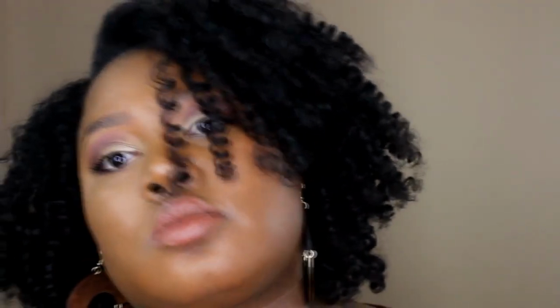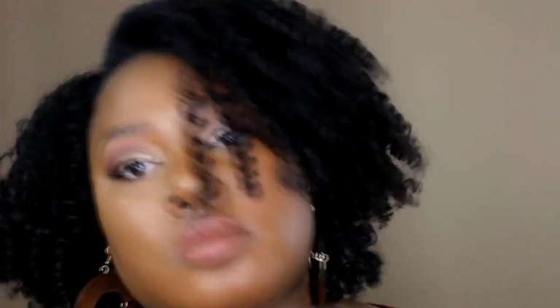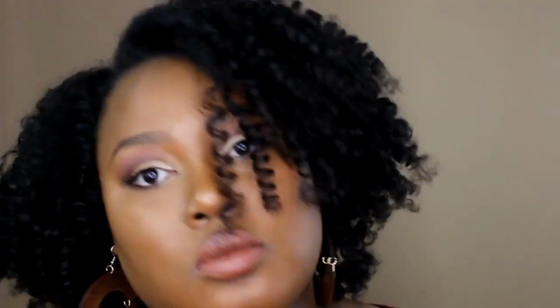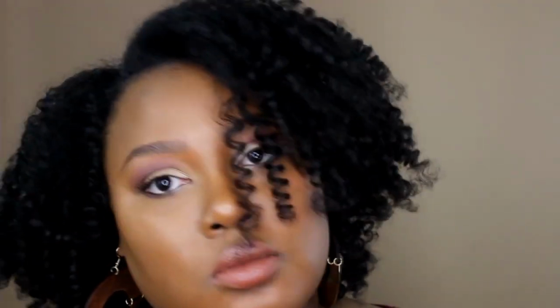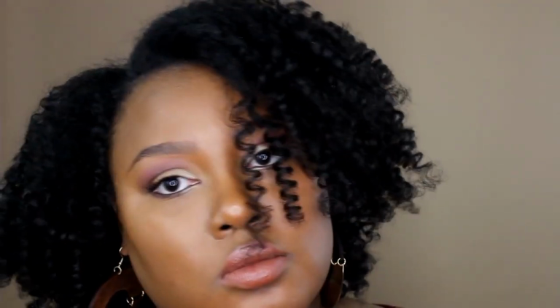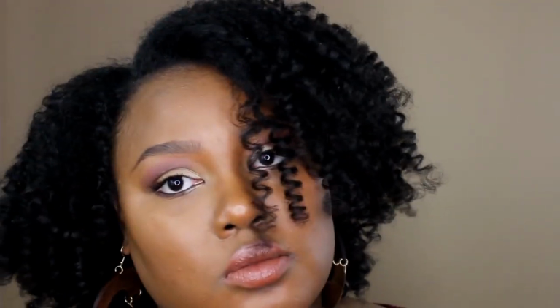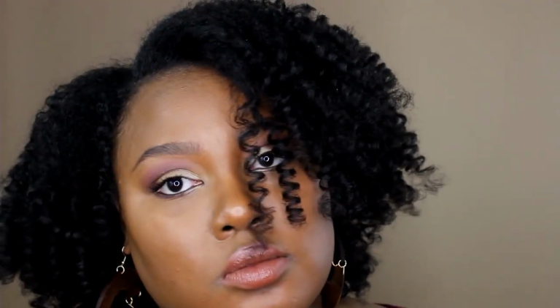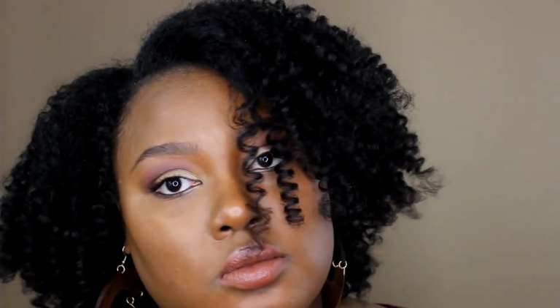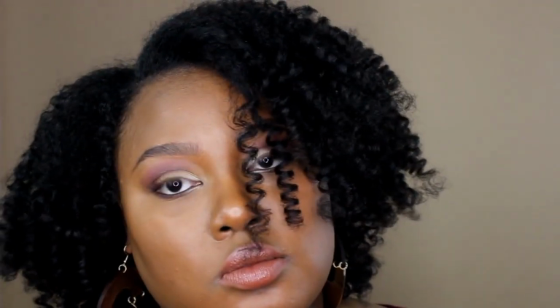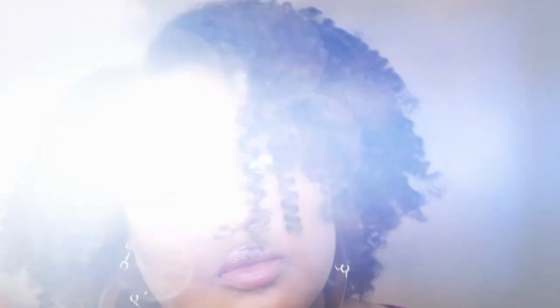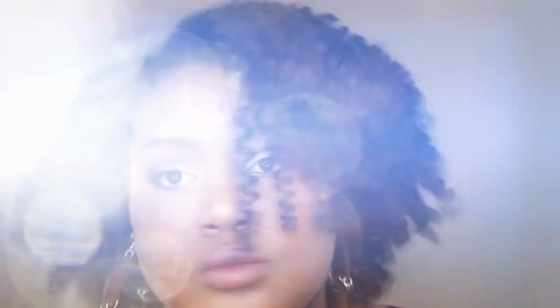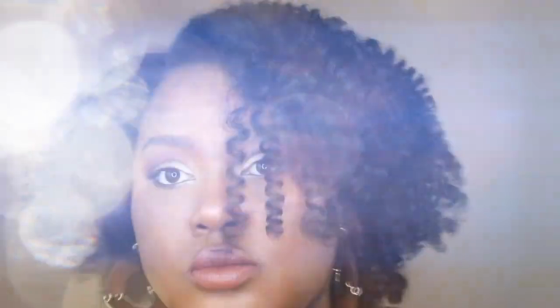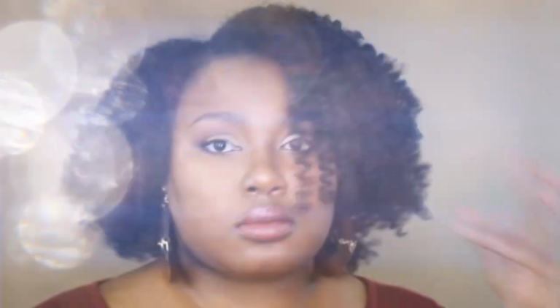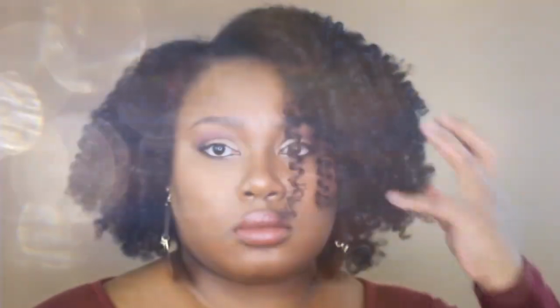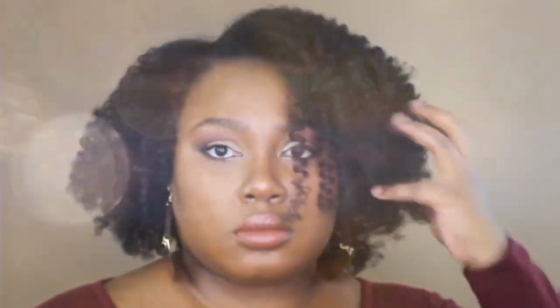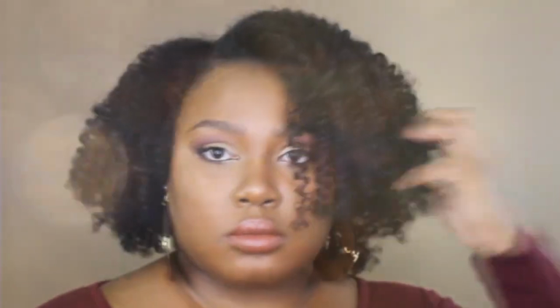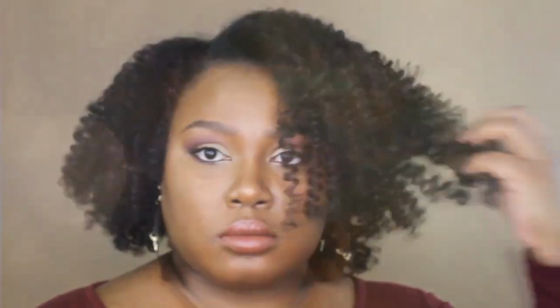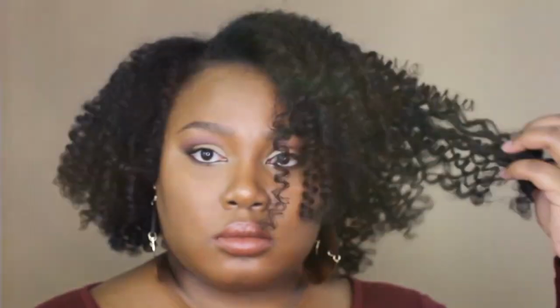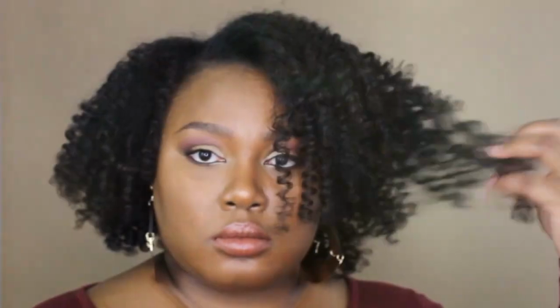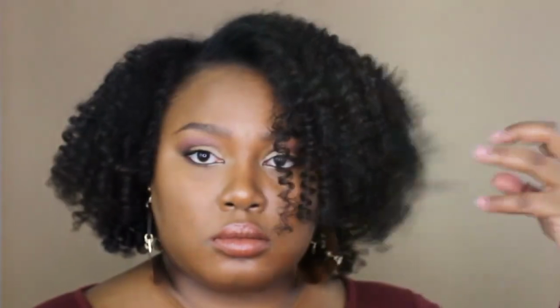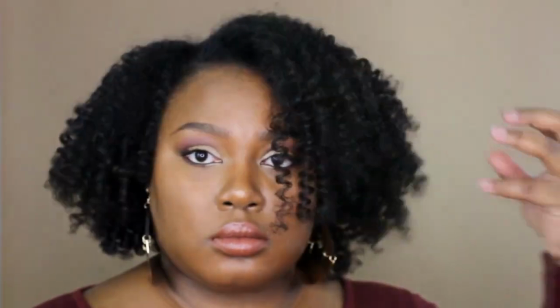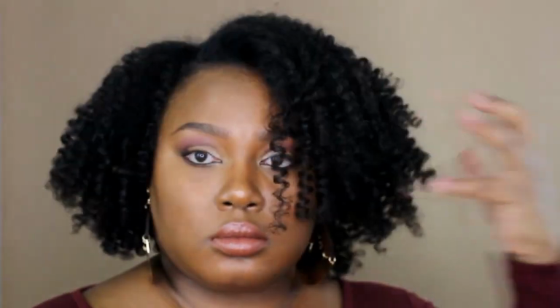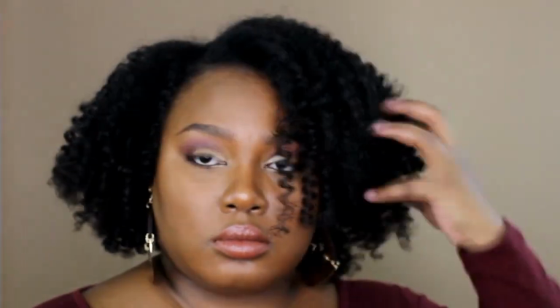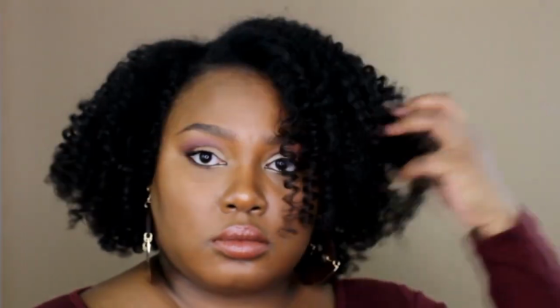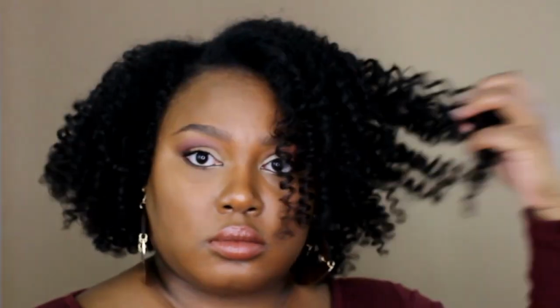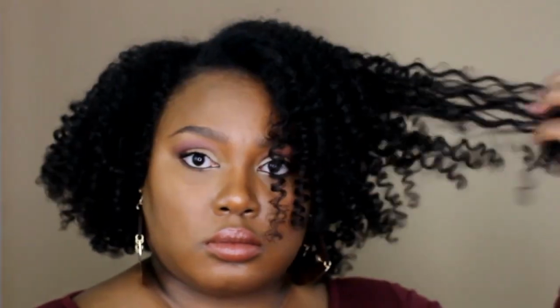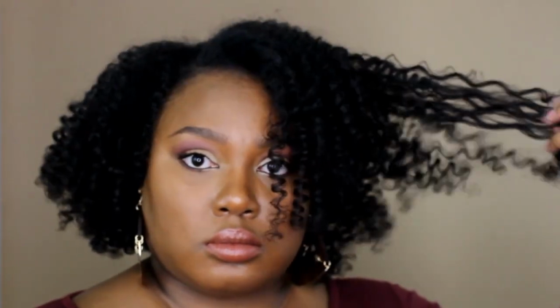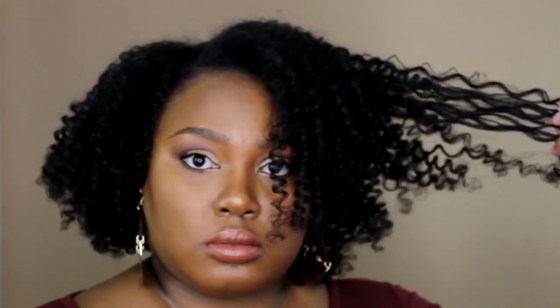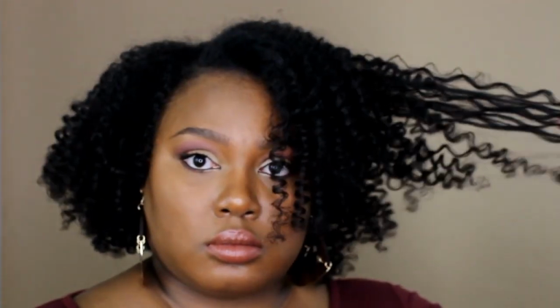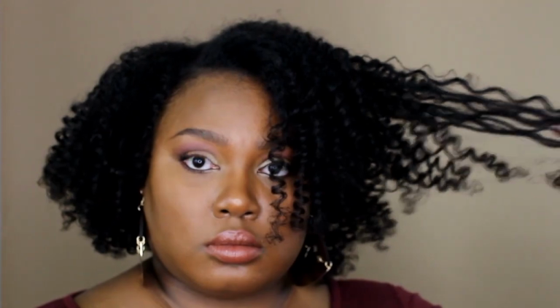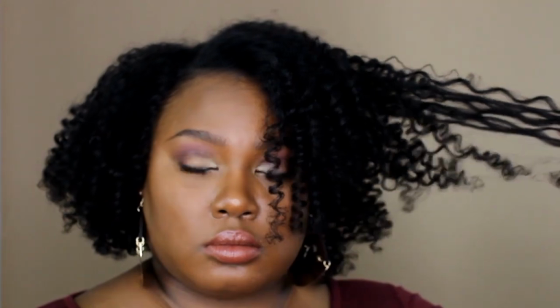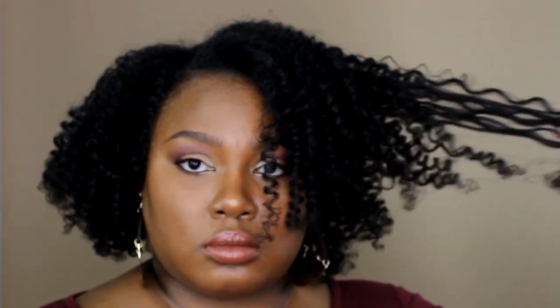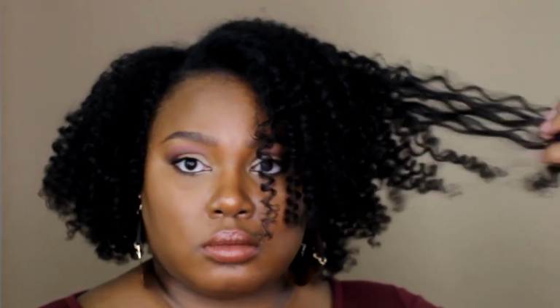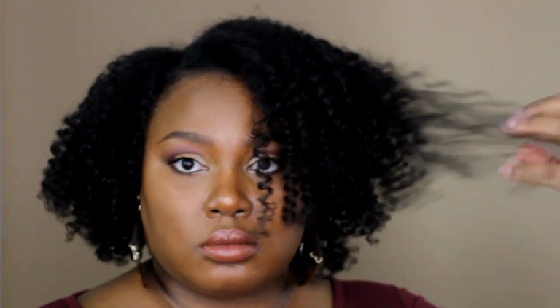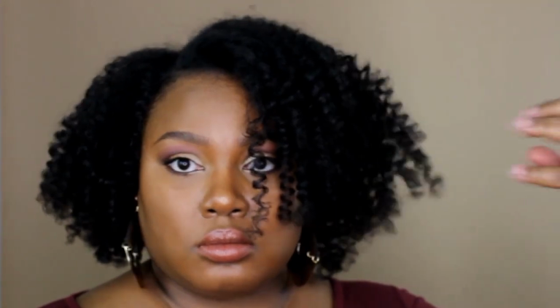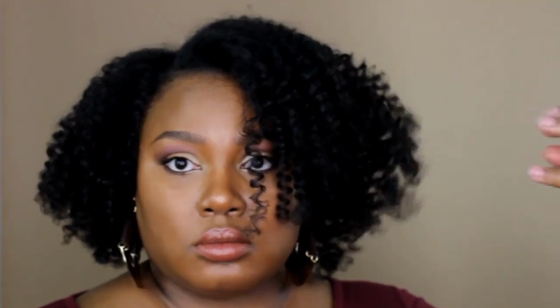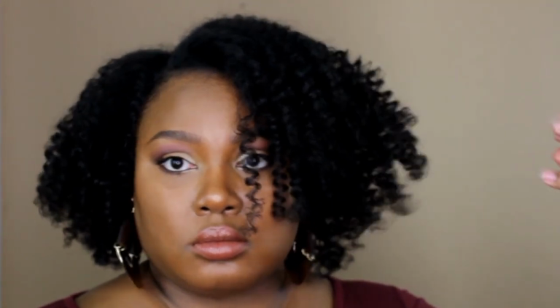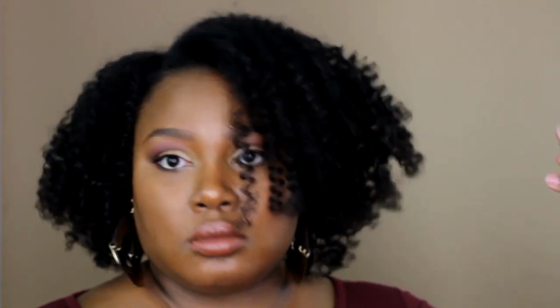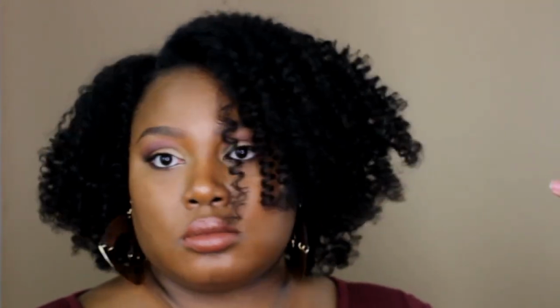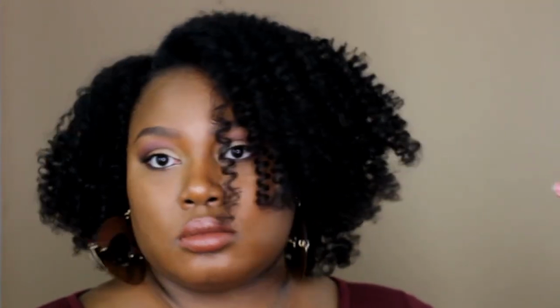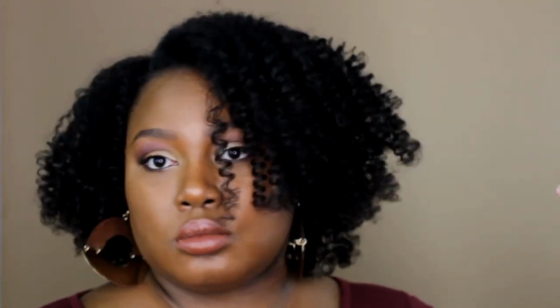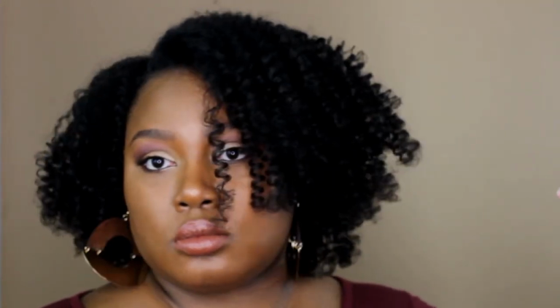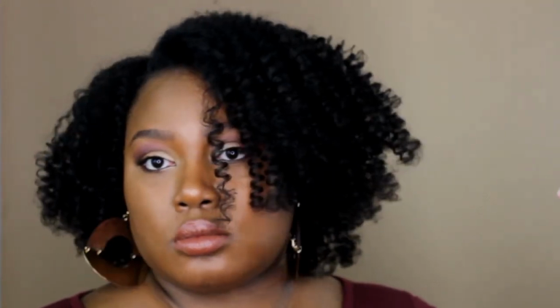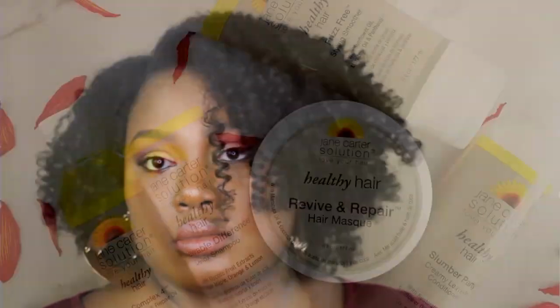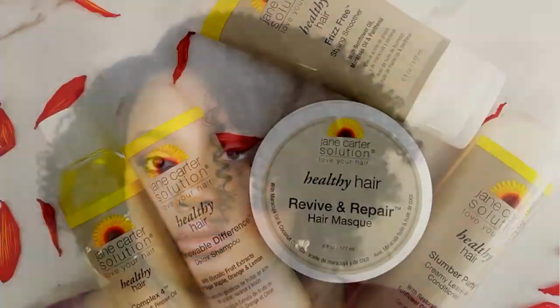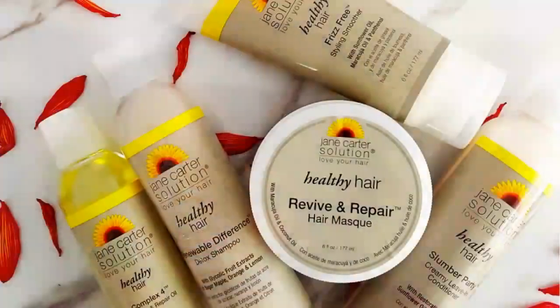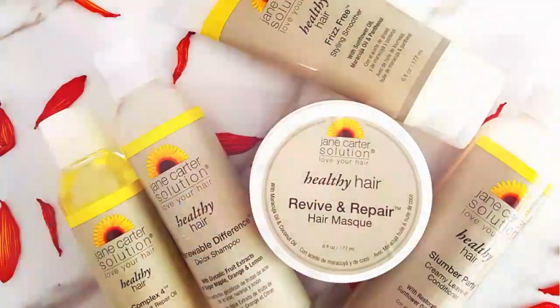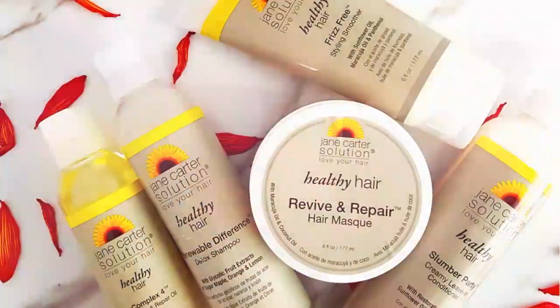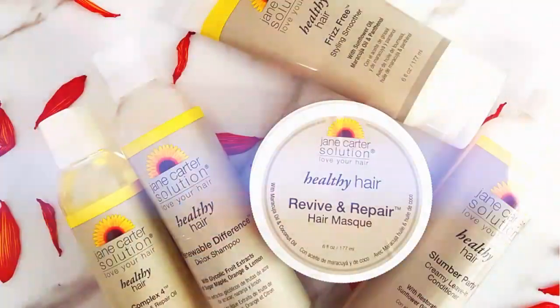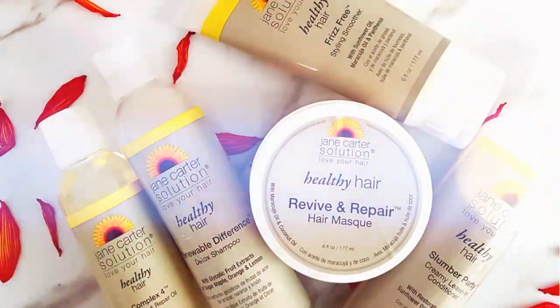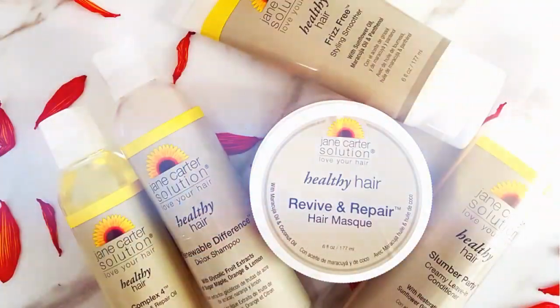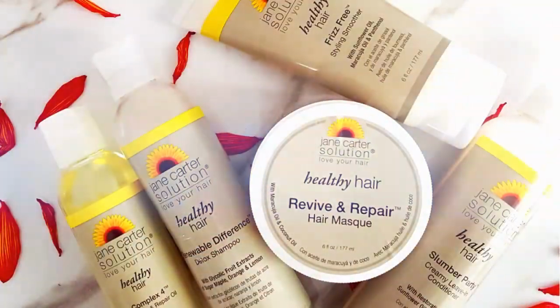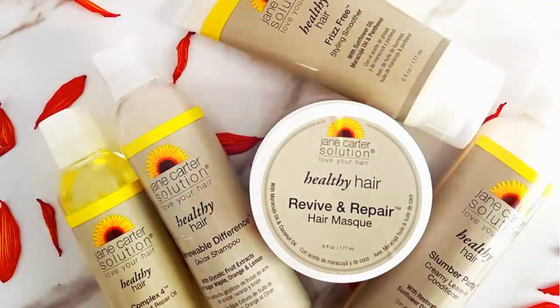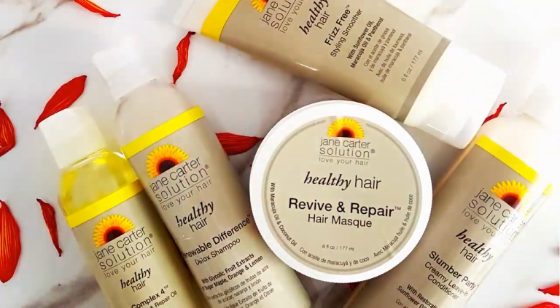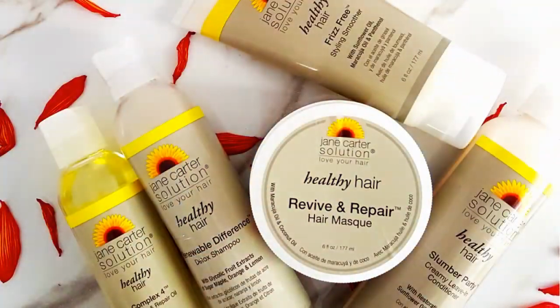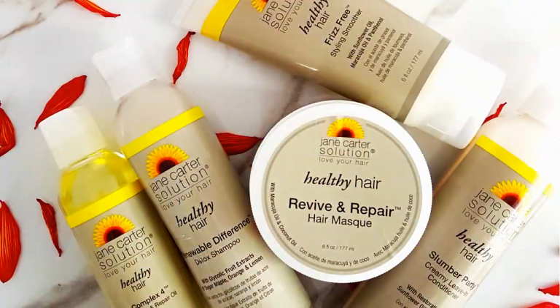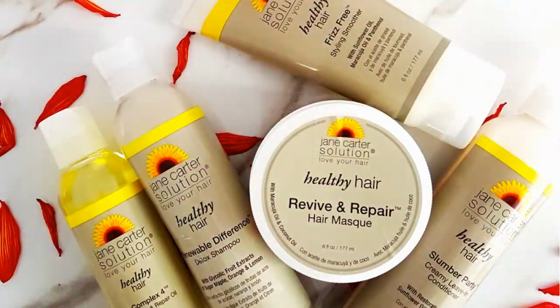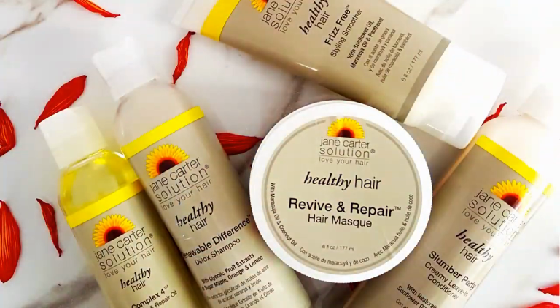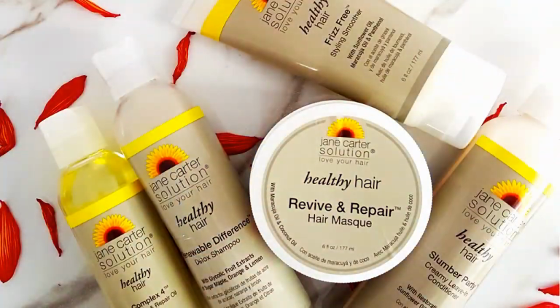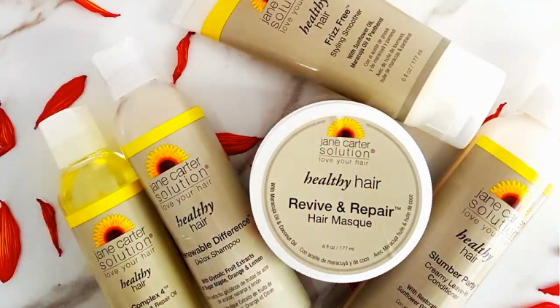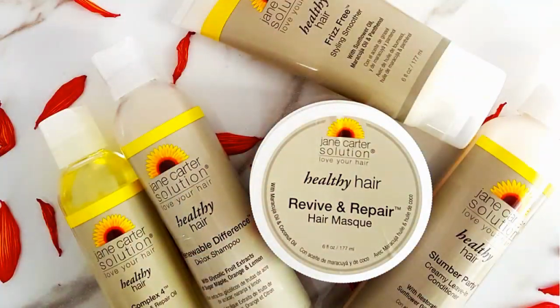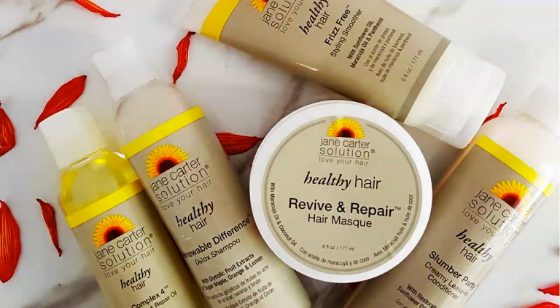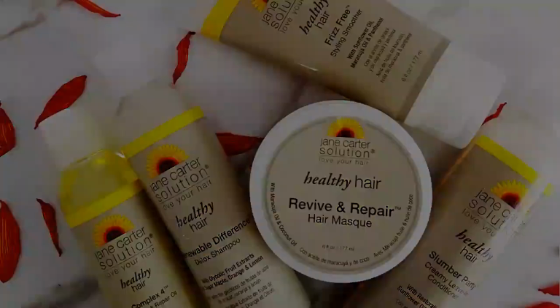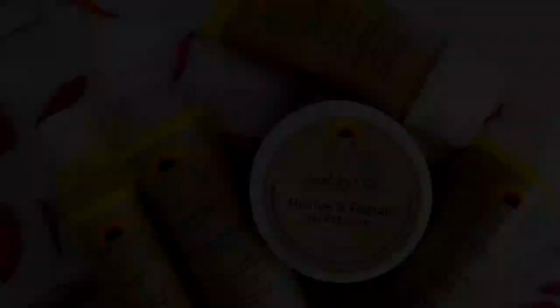Hey guys, I'm back with a heatless curl style using the Jane Carter Healthy Hairline. These products are my new holy grail.